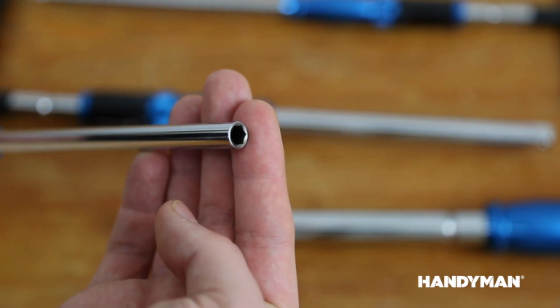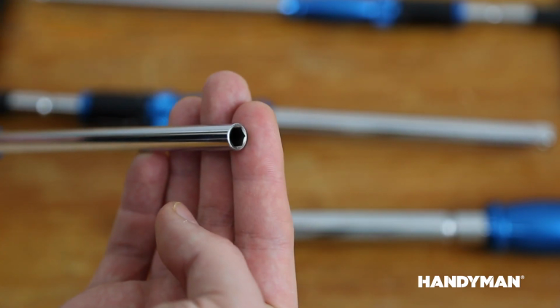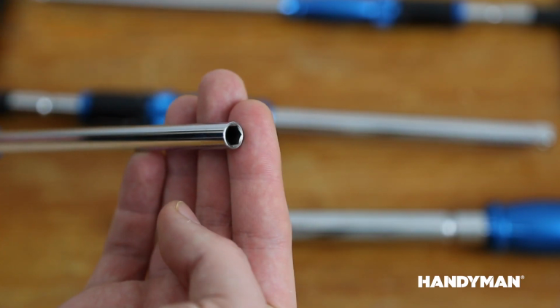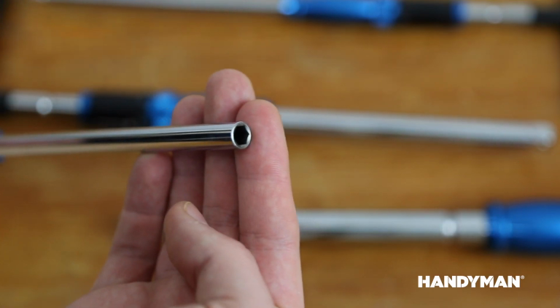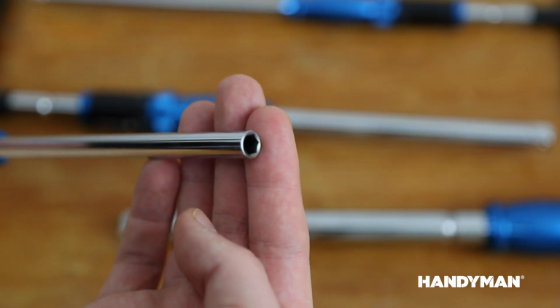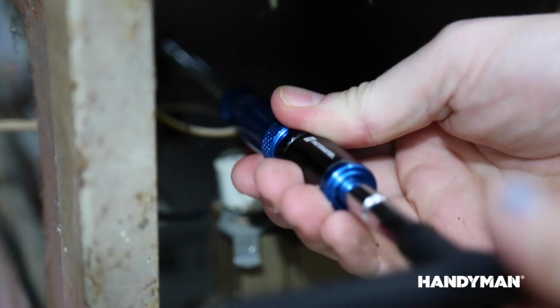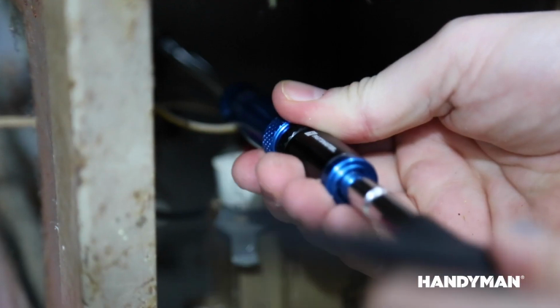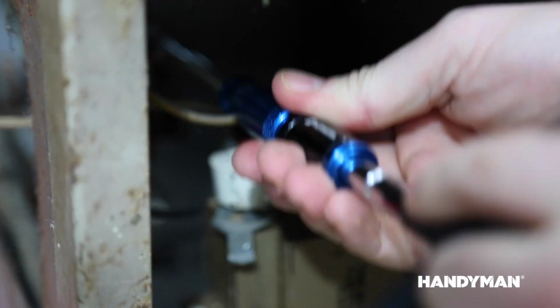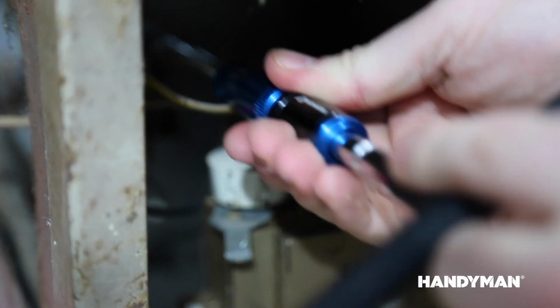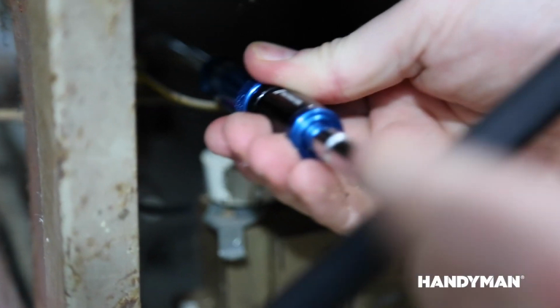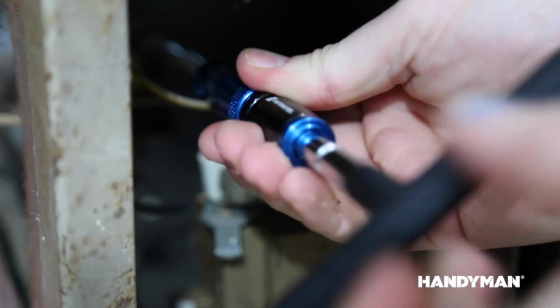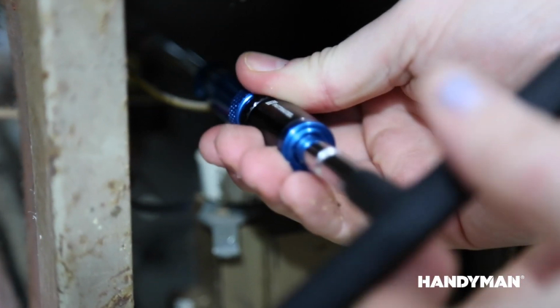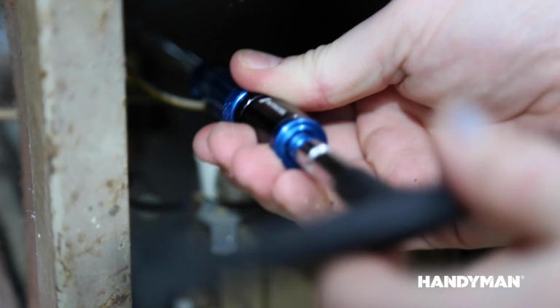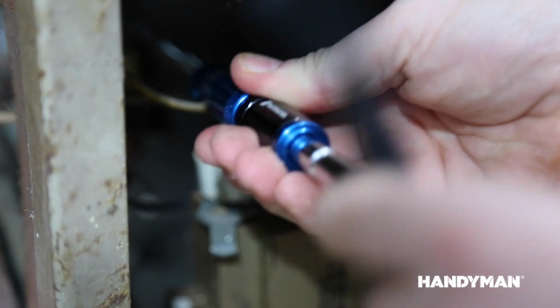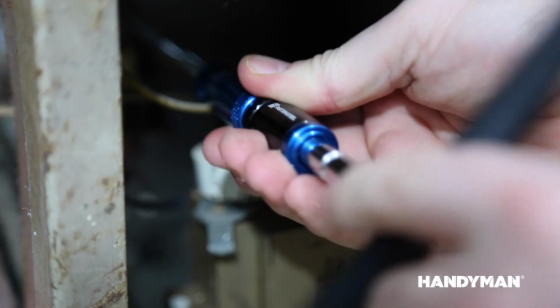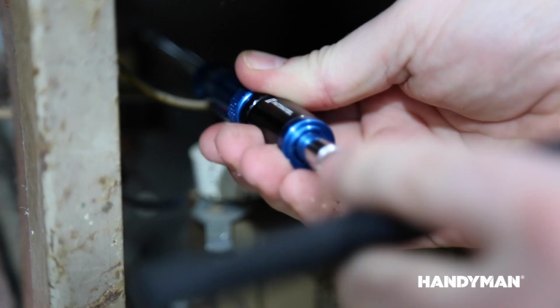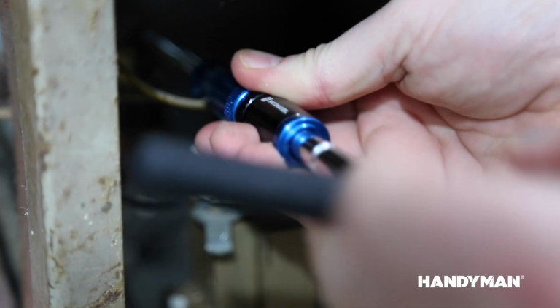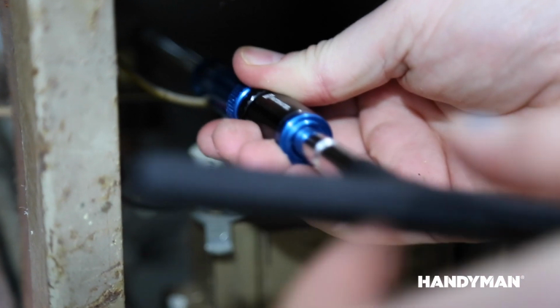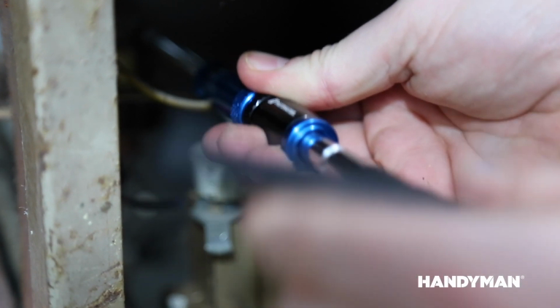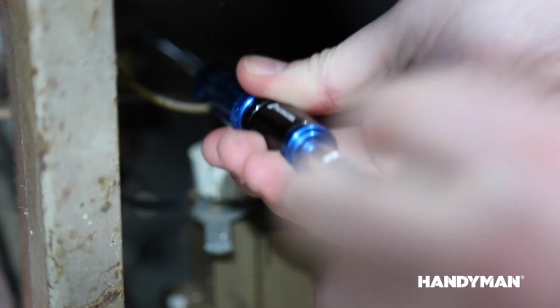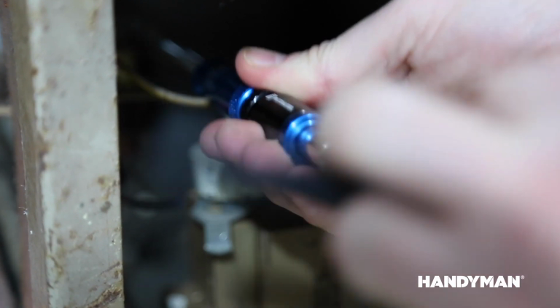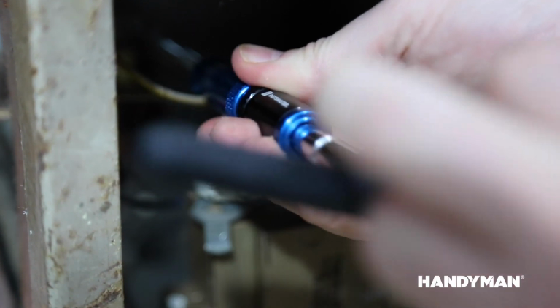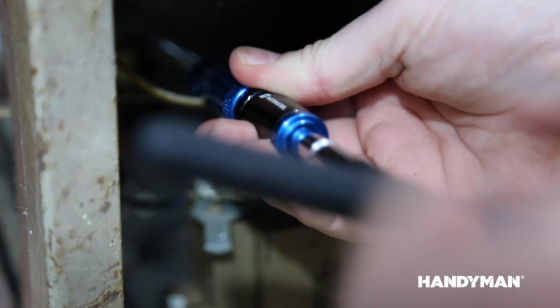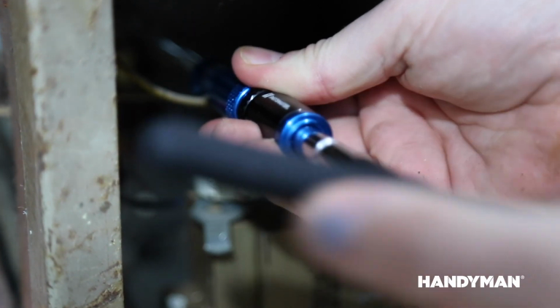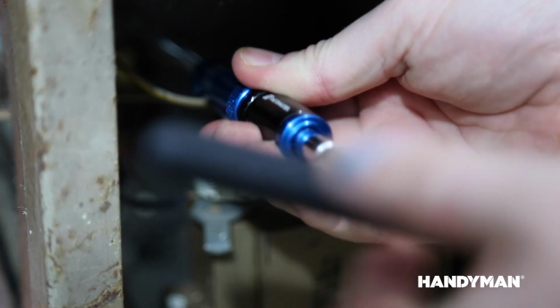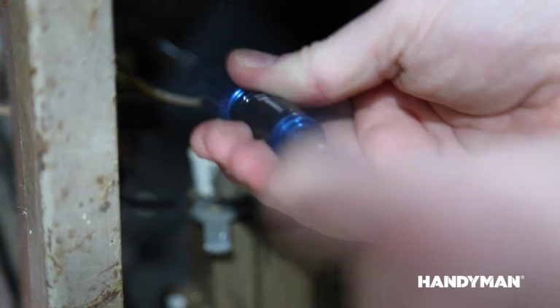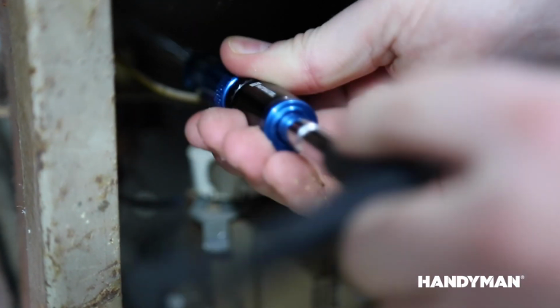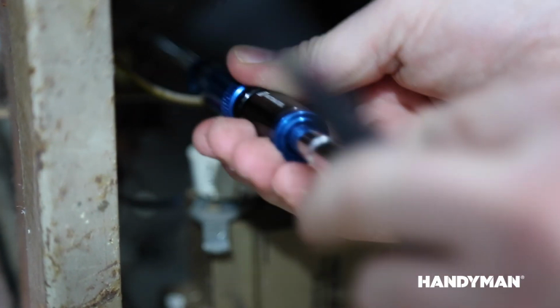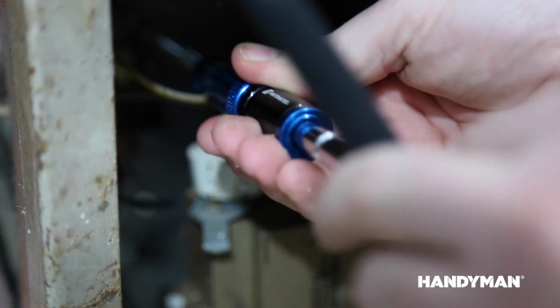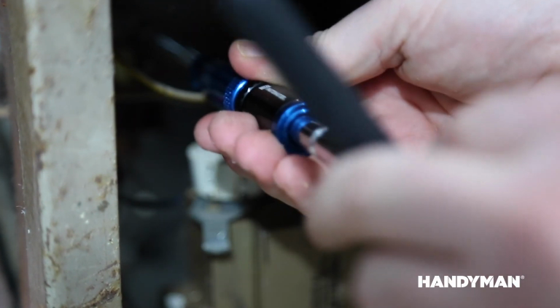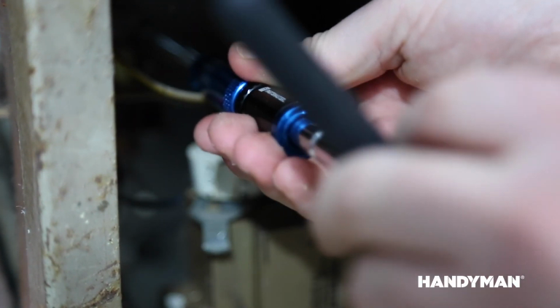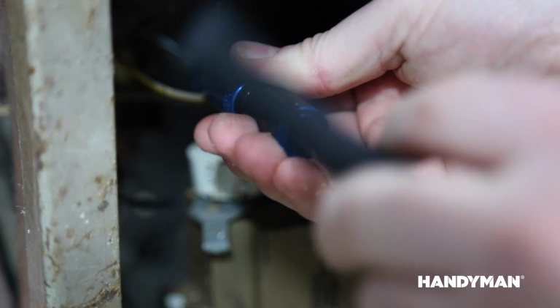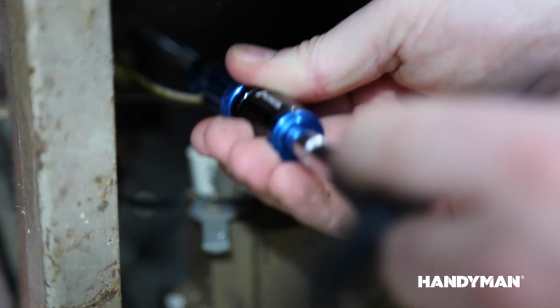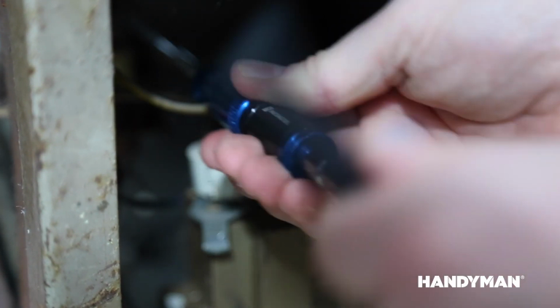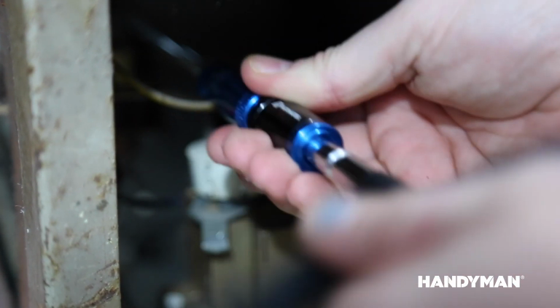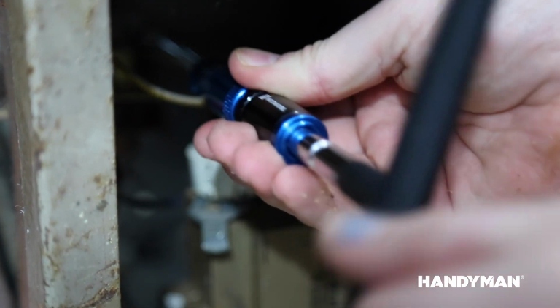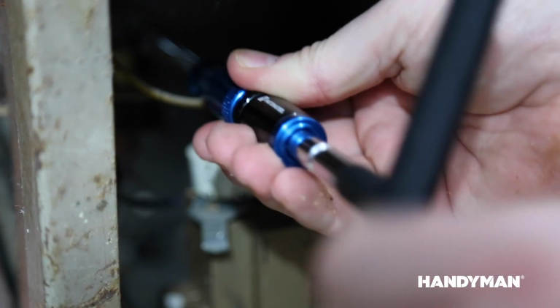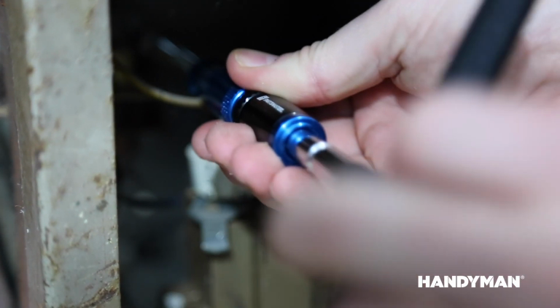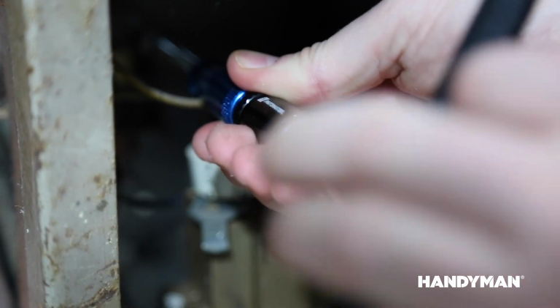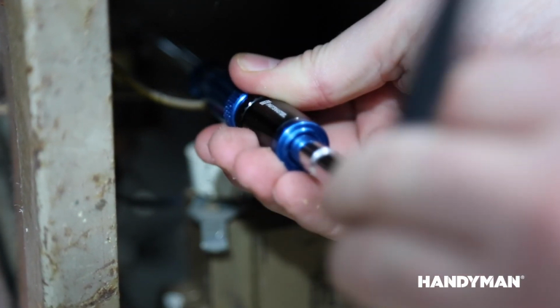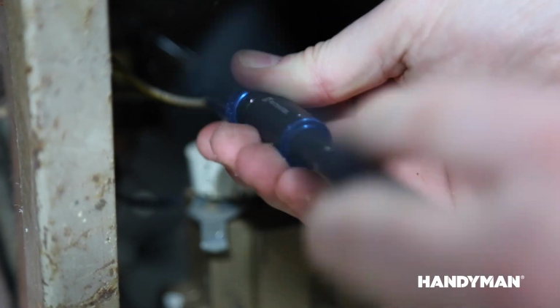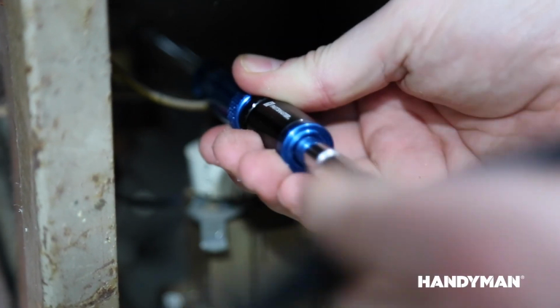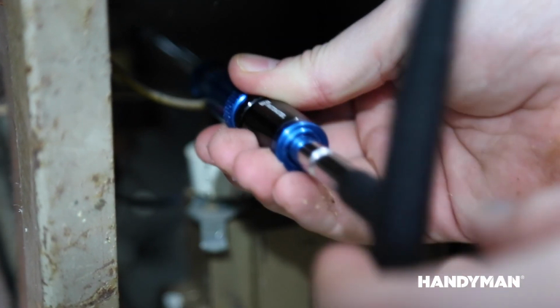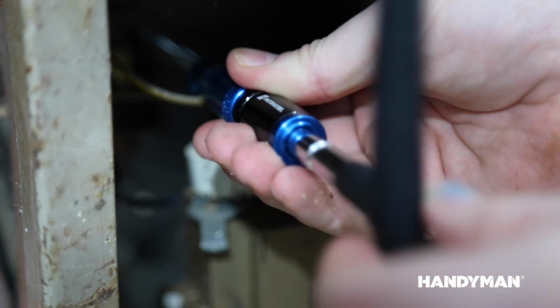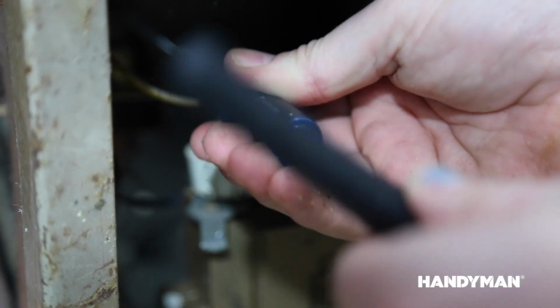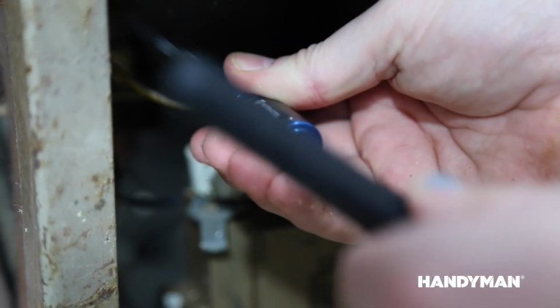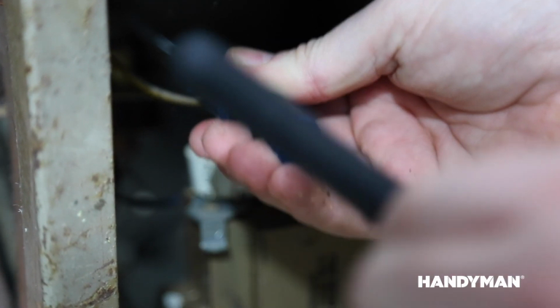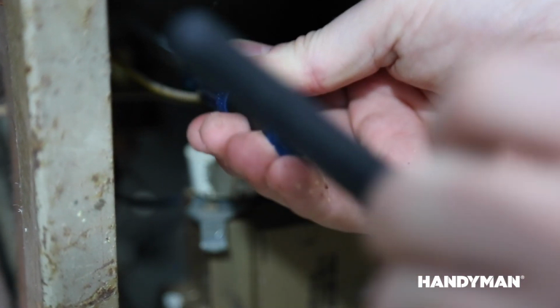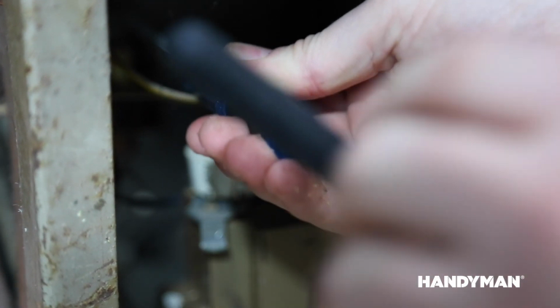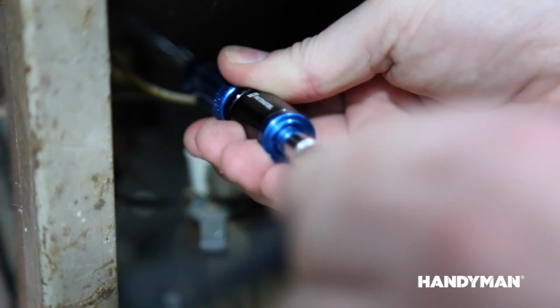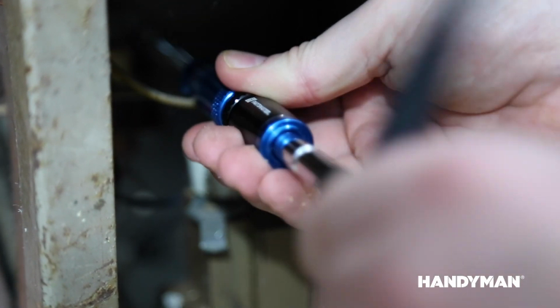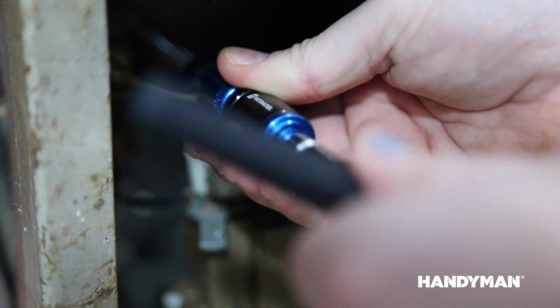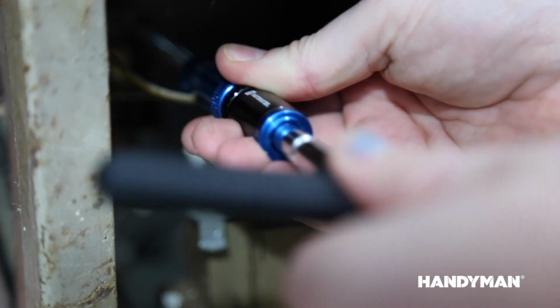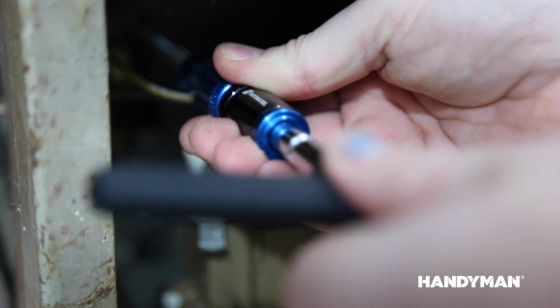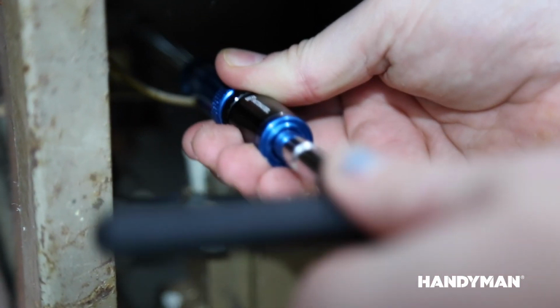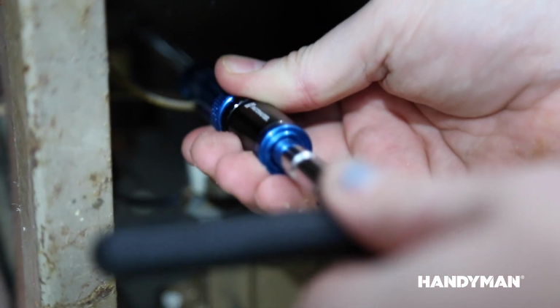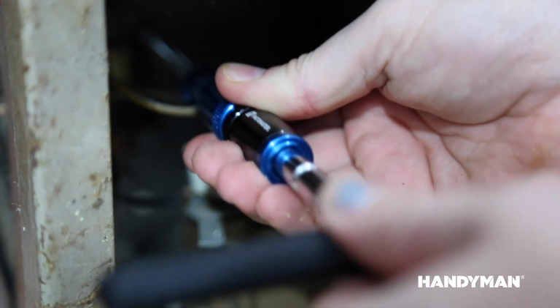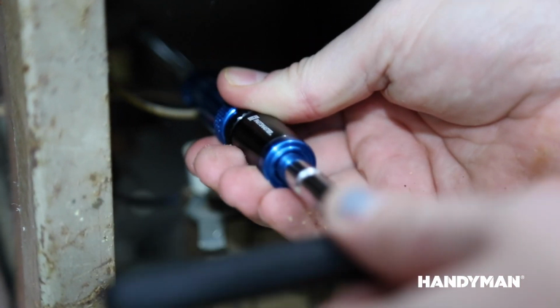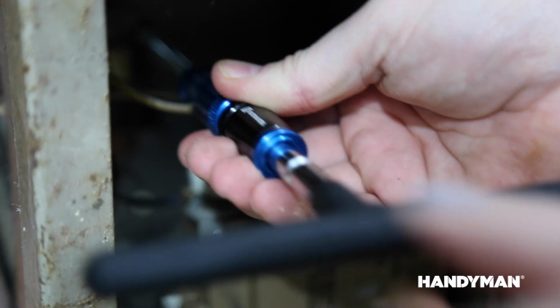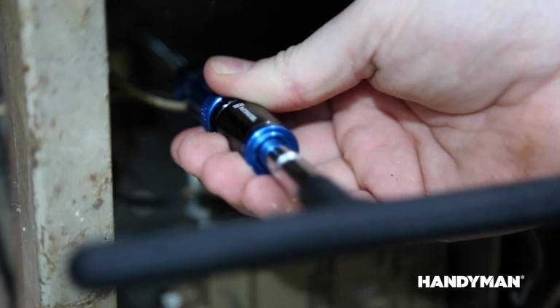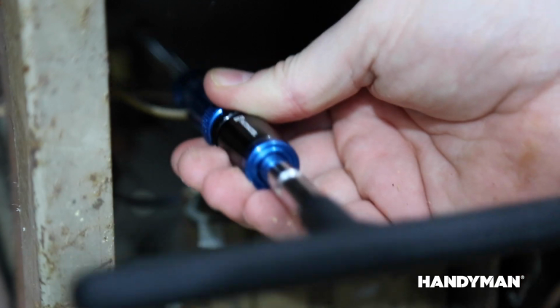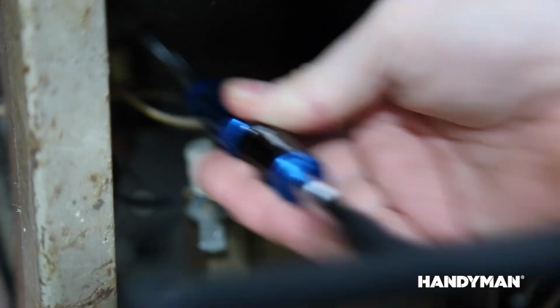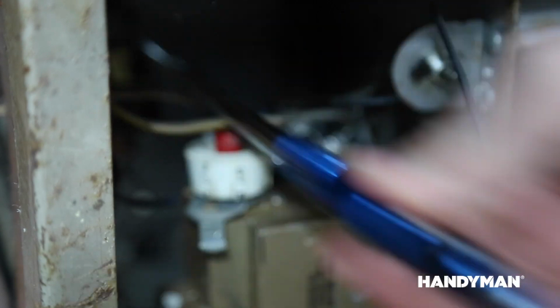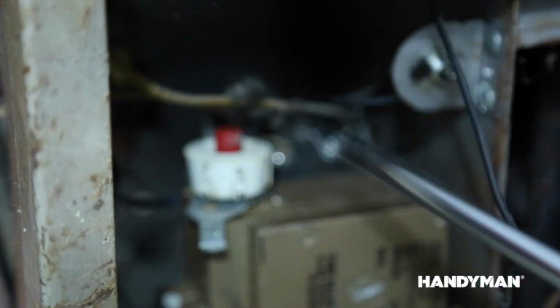Thanks to the patented knurled adjustable sliding aluminum collar, you don't have to sacrifice control for pressure. Instead, you get both!